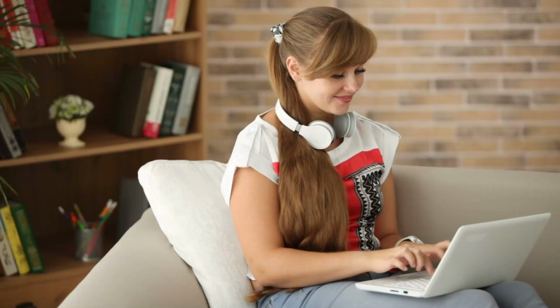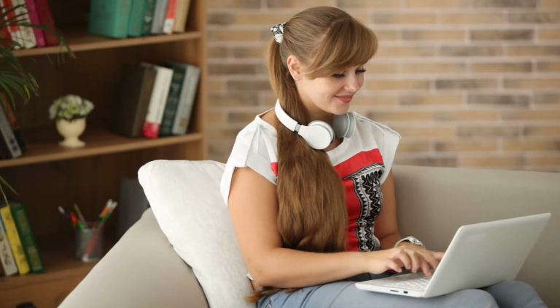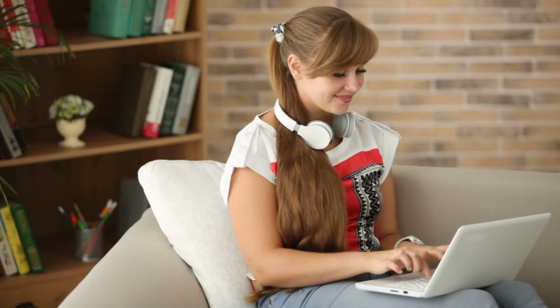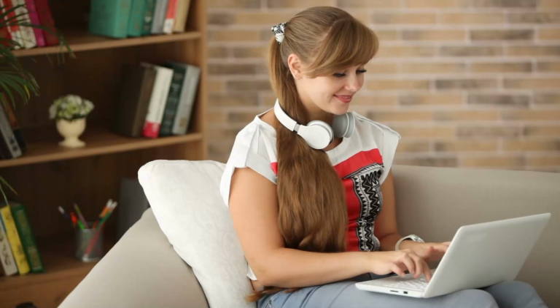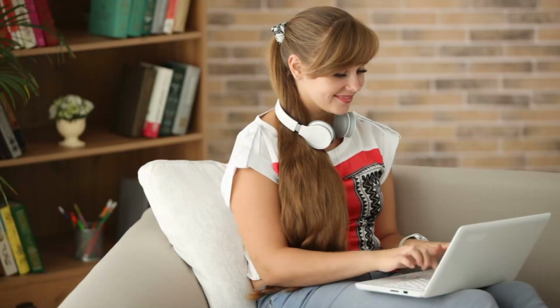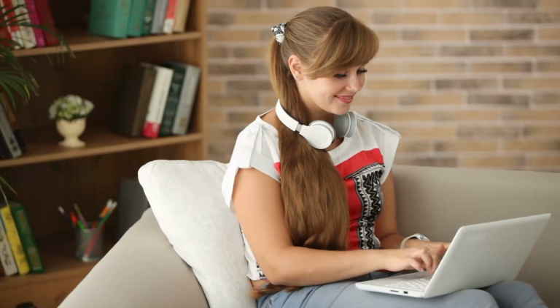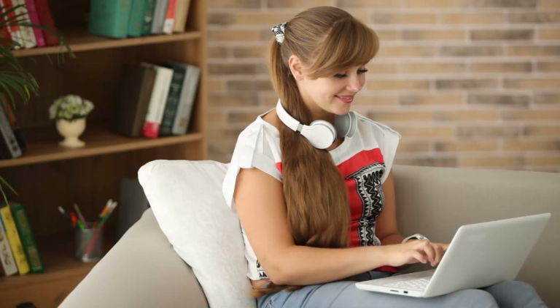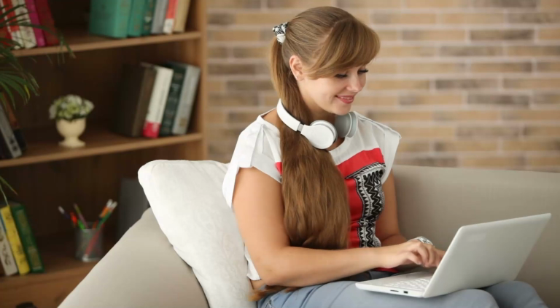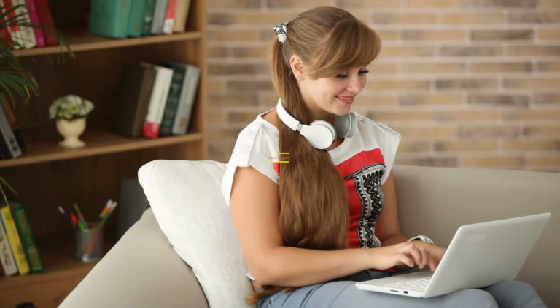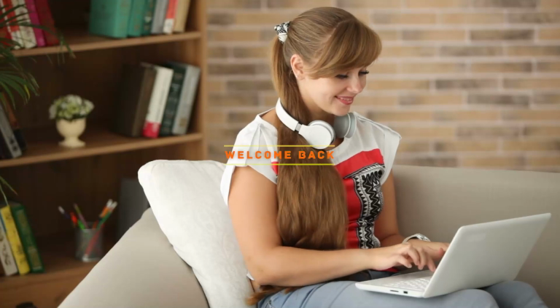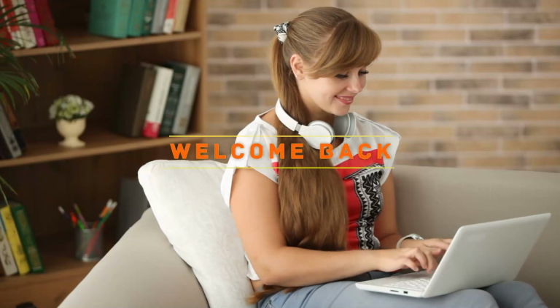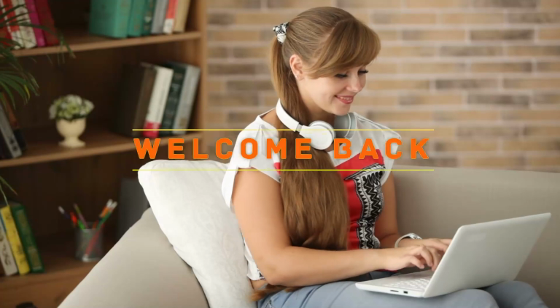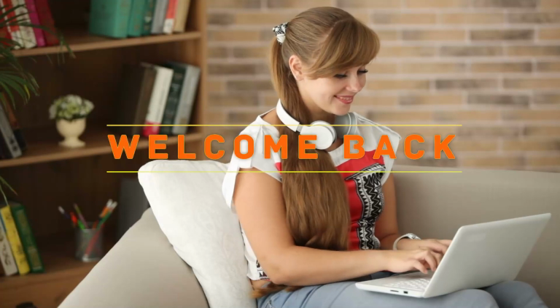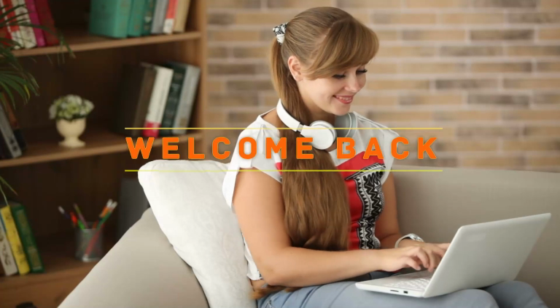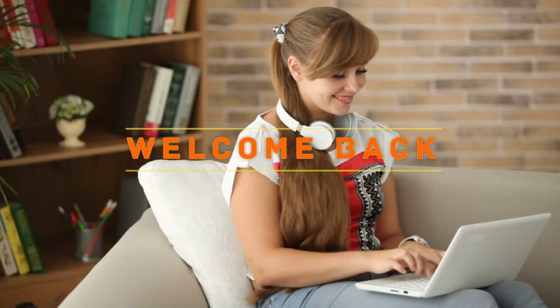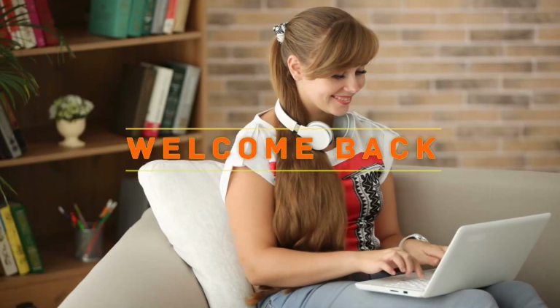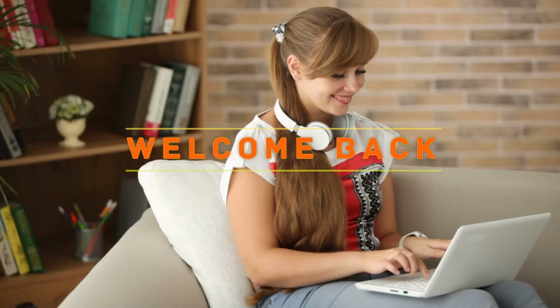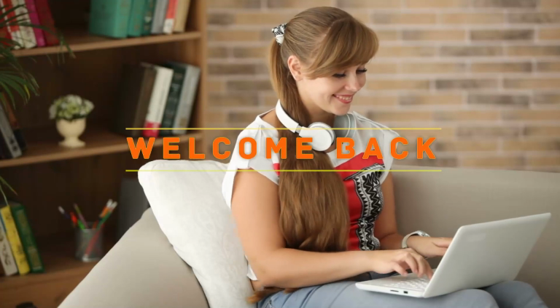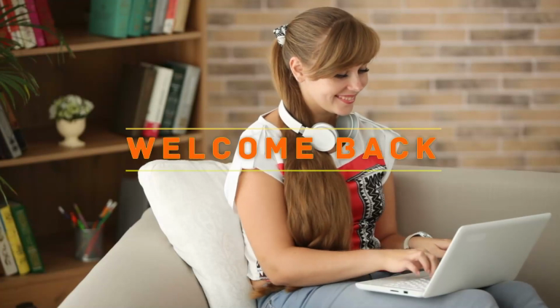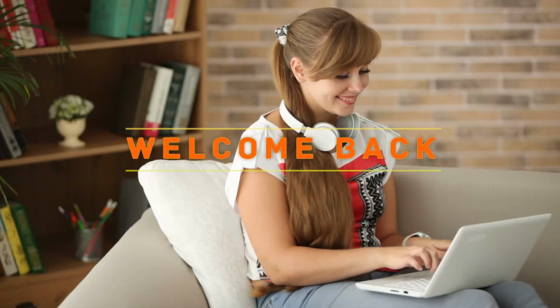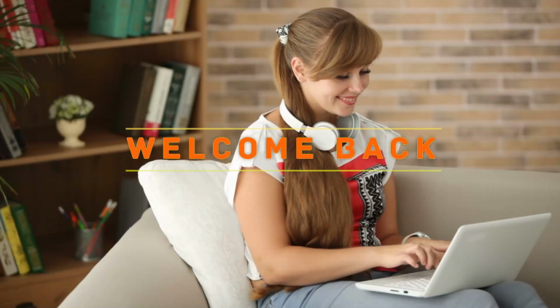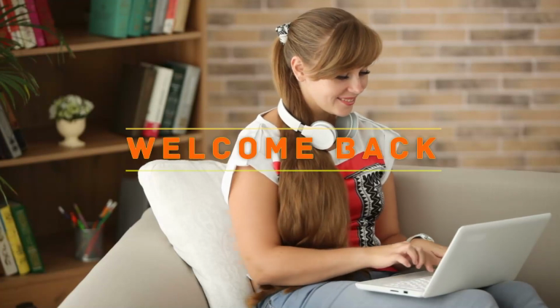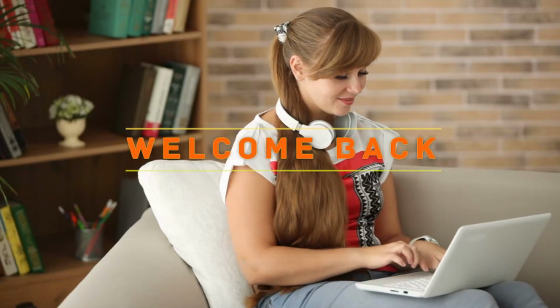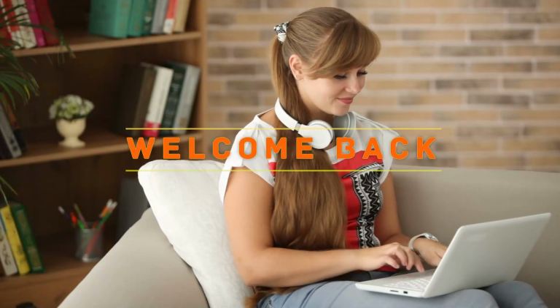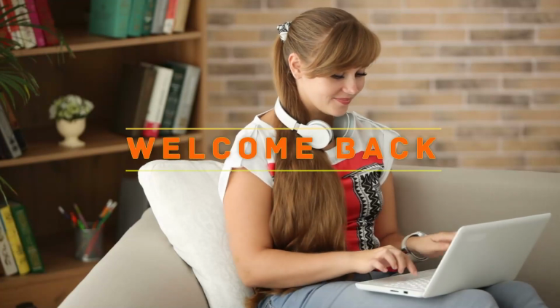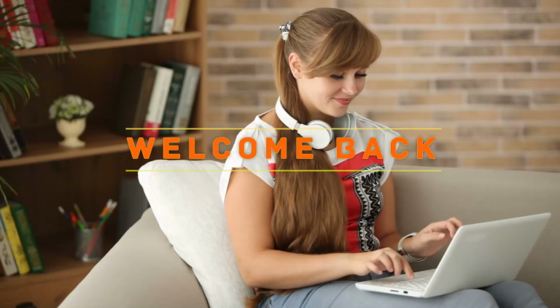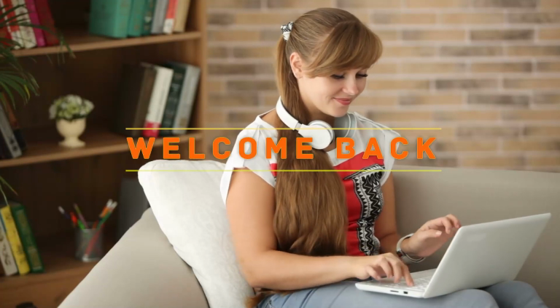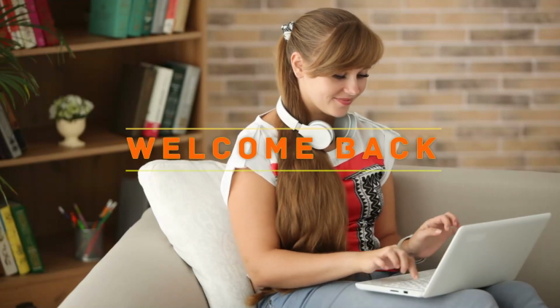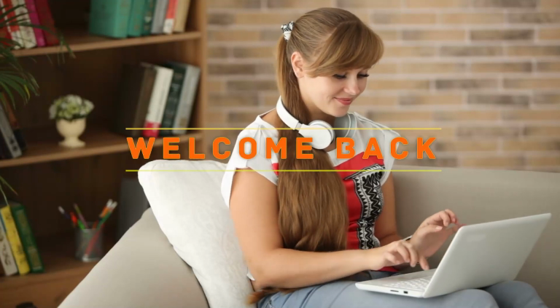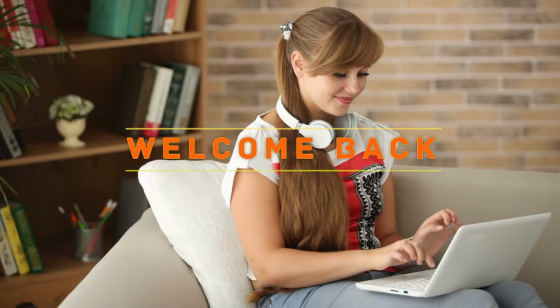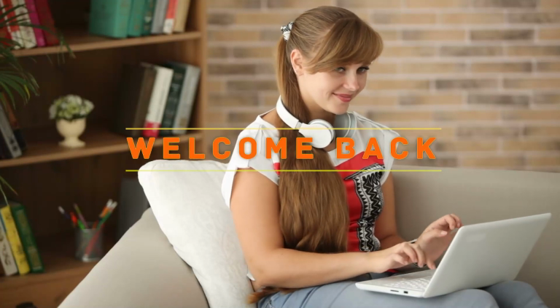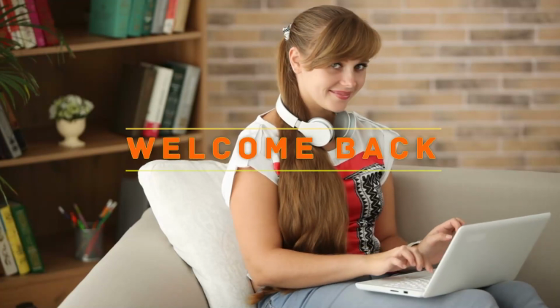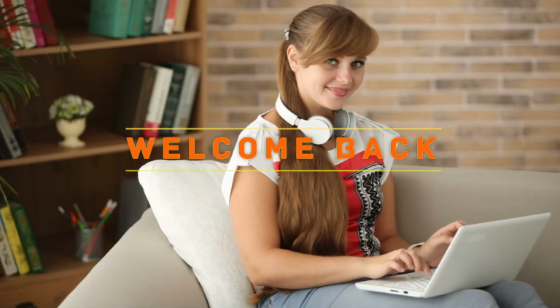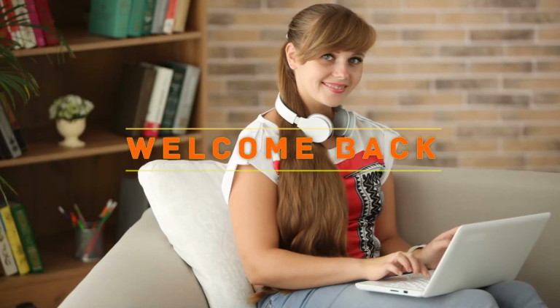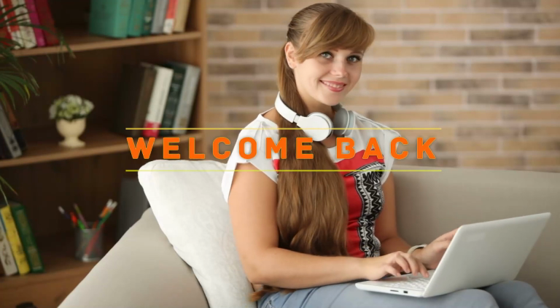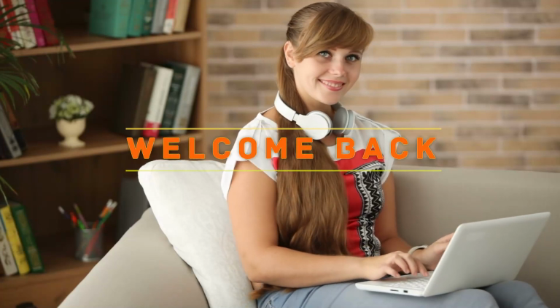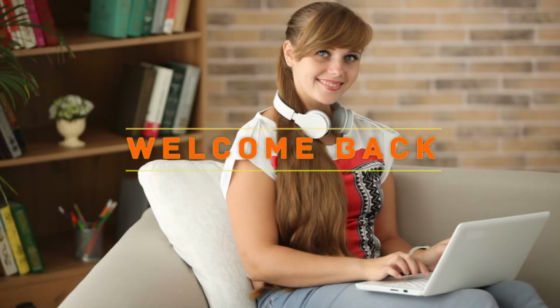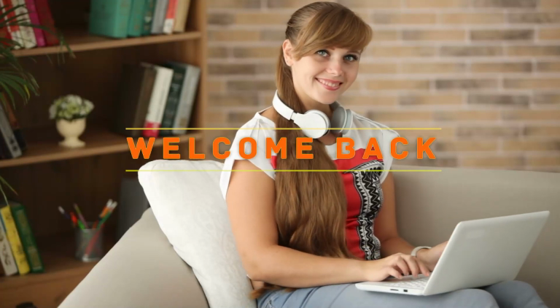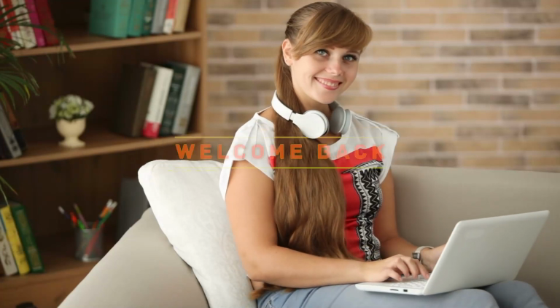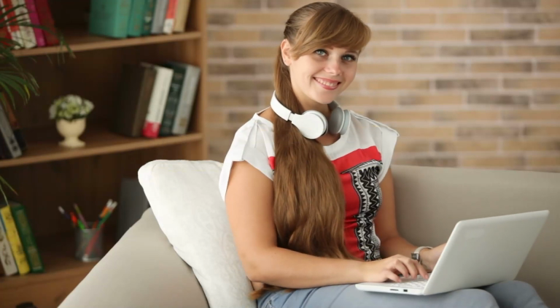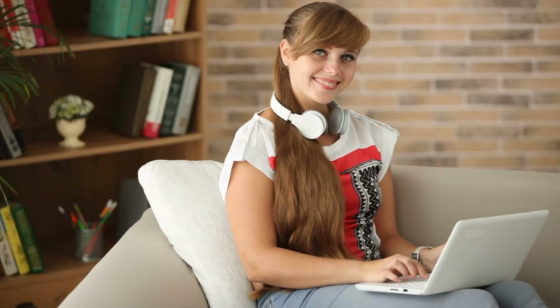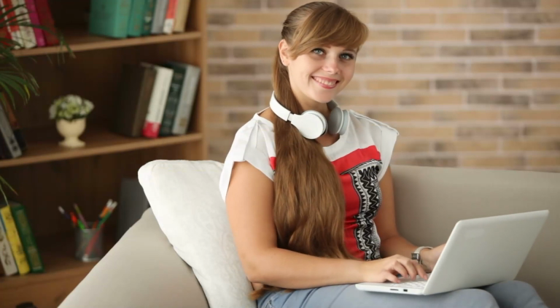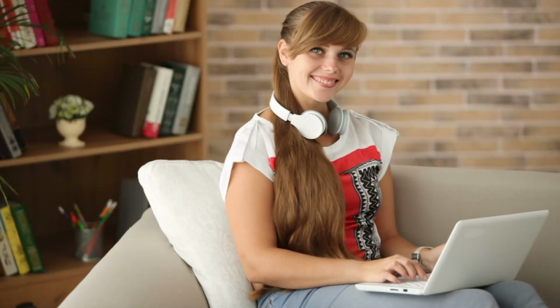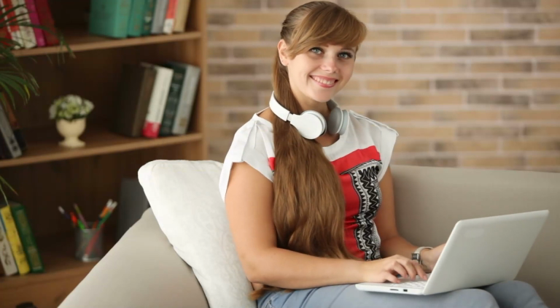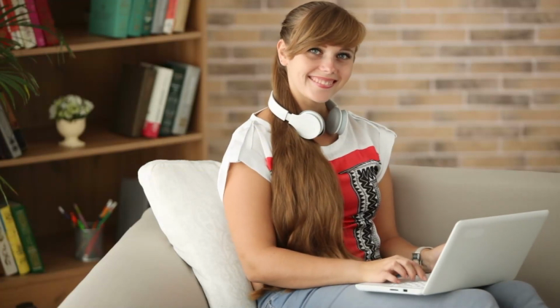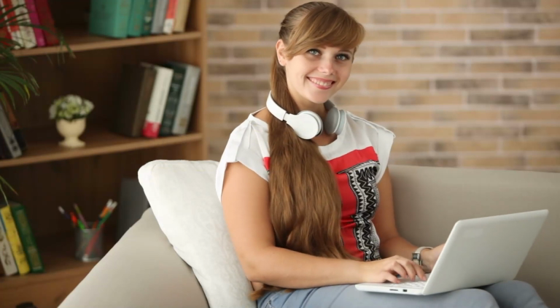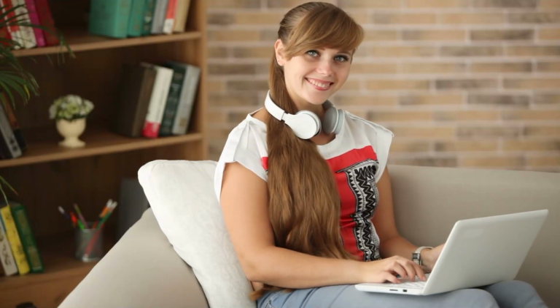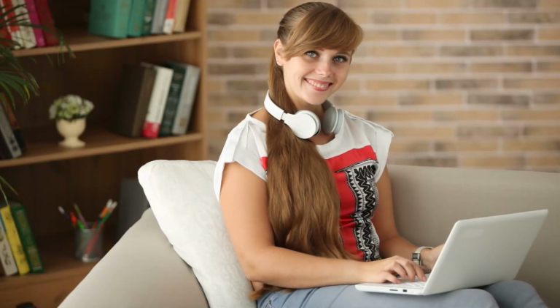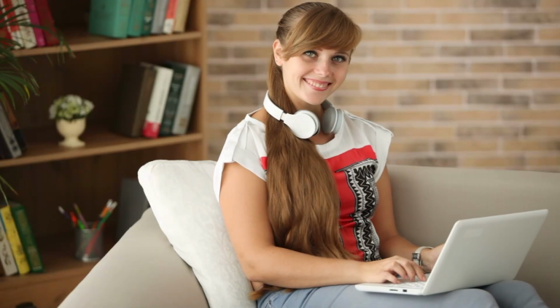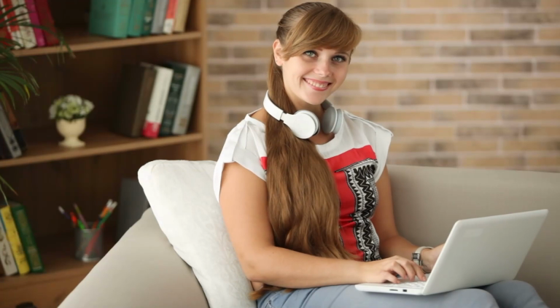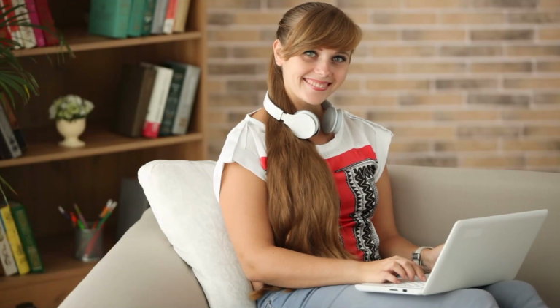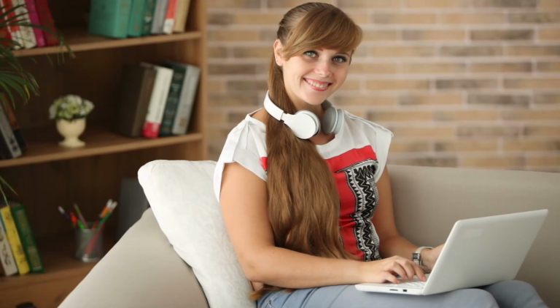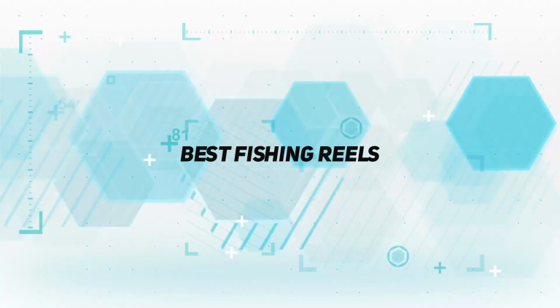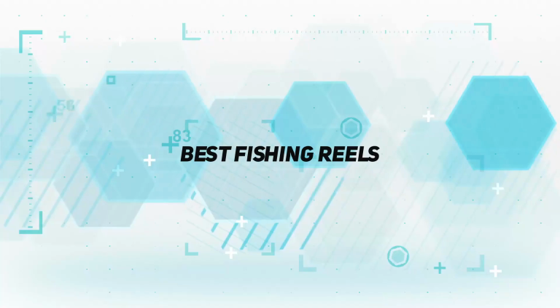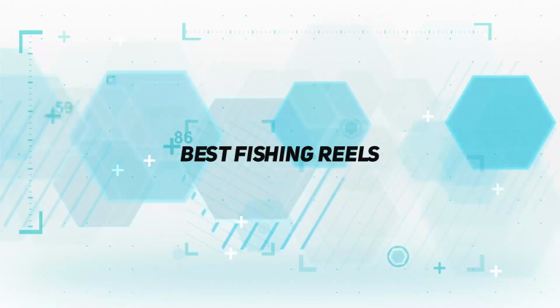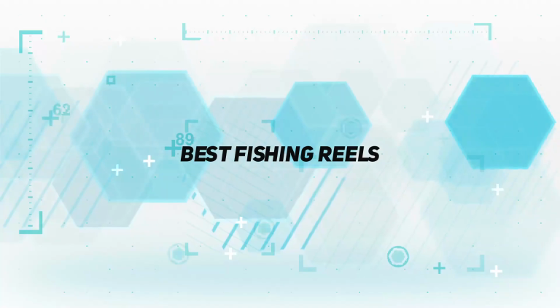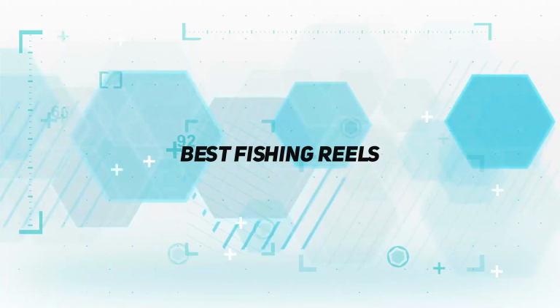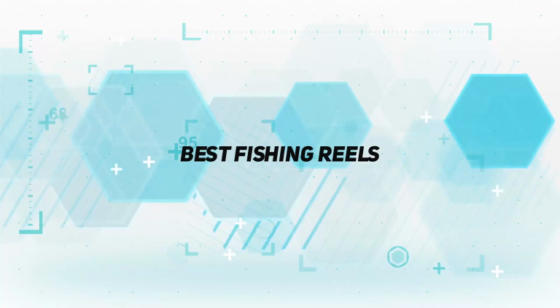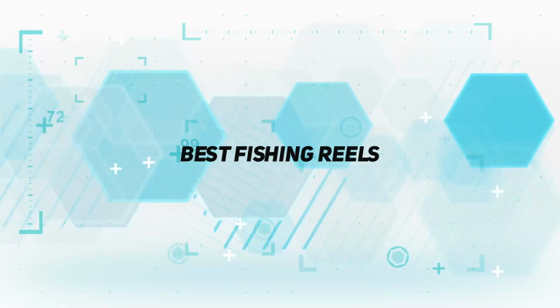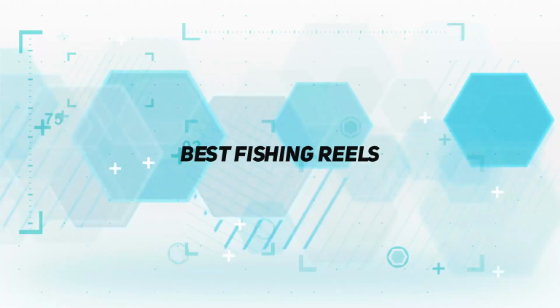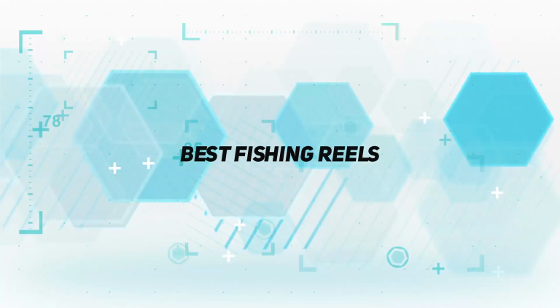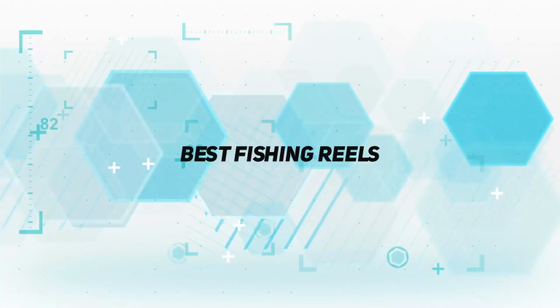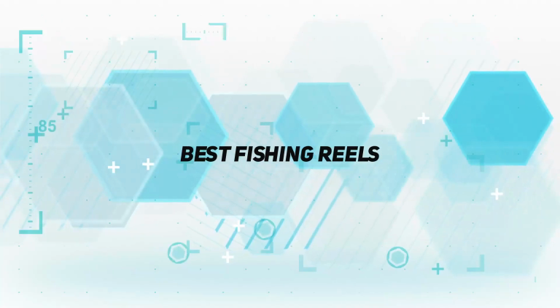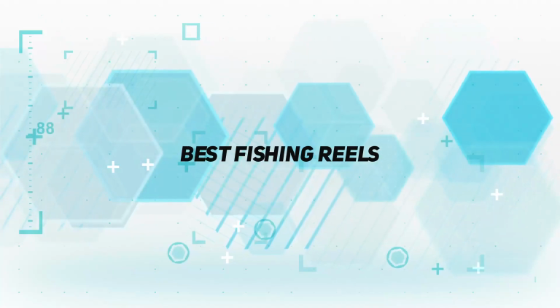Hey, welcome back to my channel. In this video, I'm gonna talk about the top 5 best fishing reels.